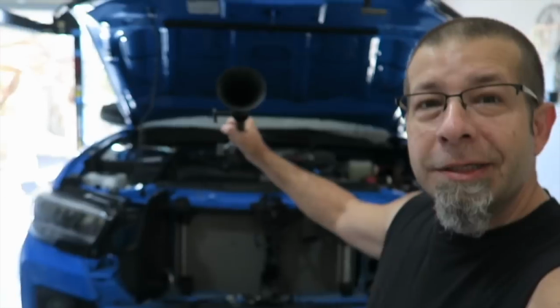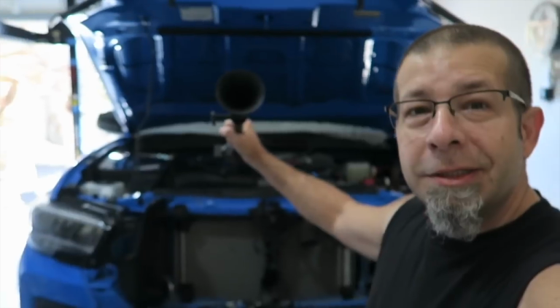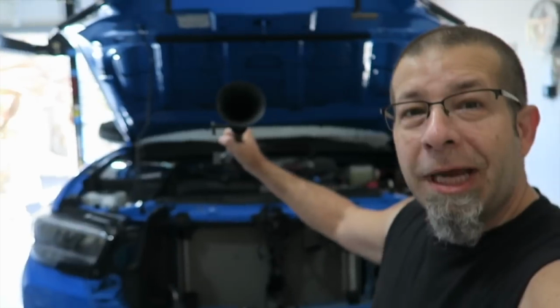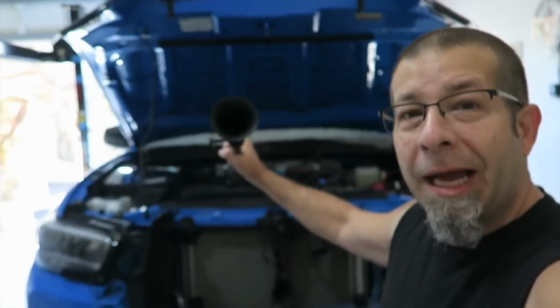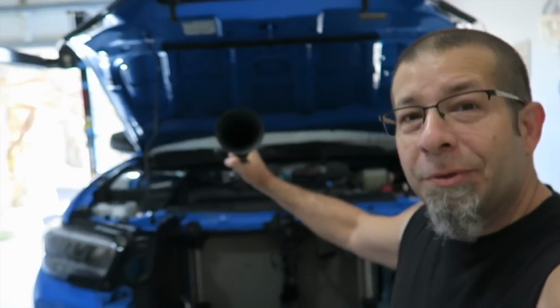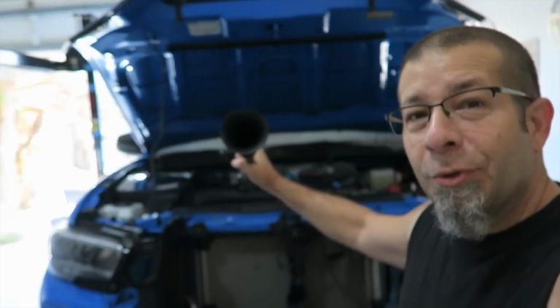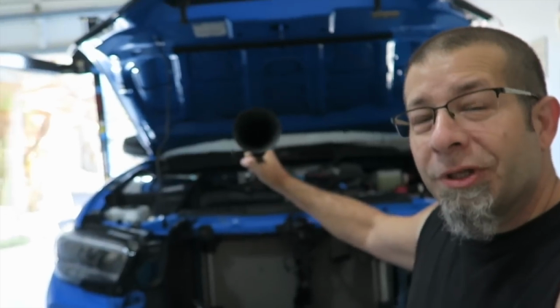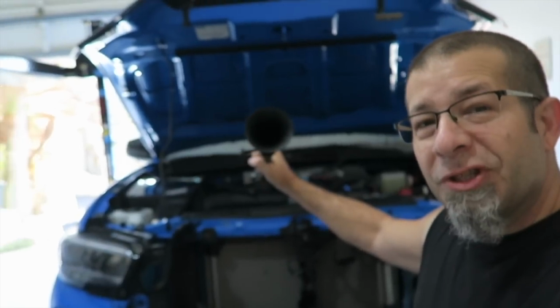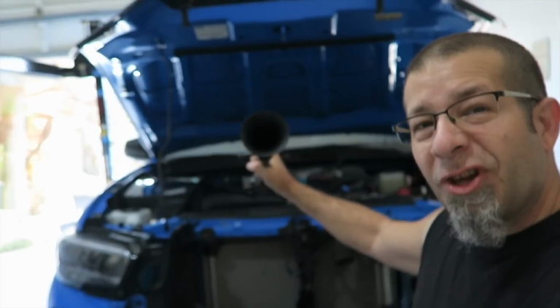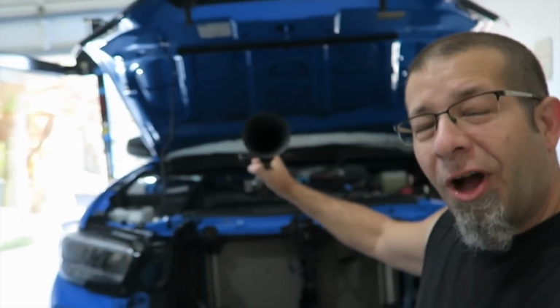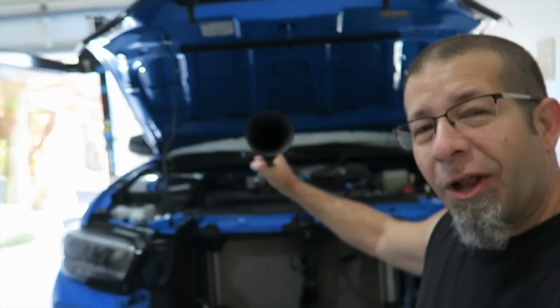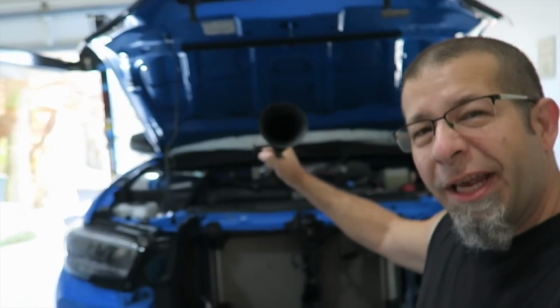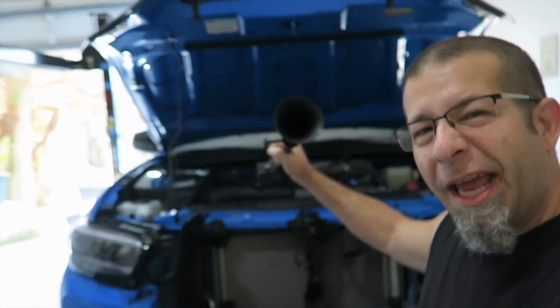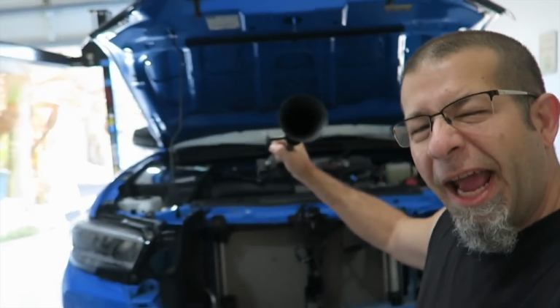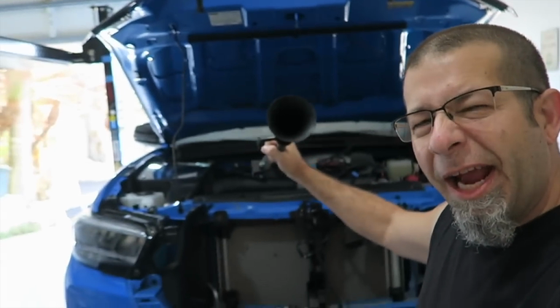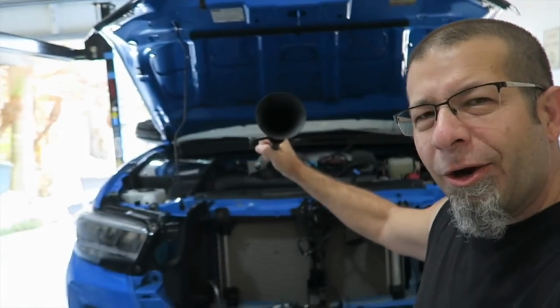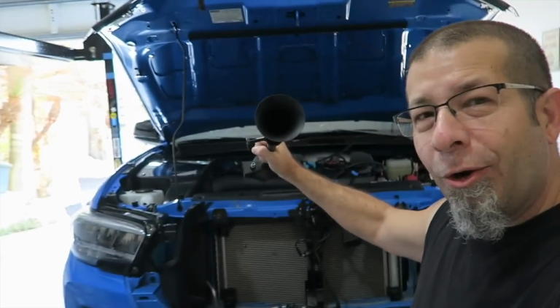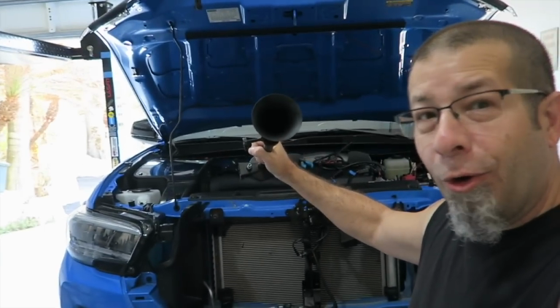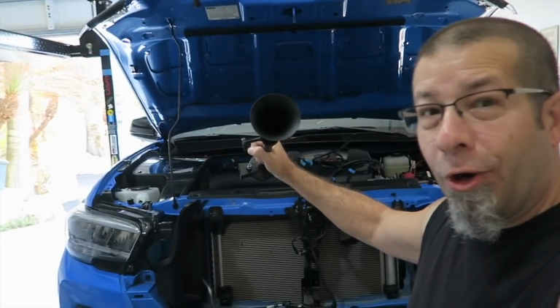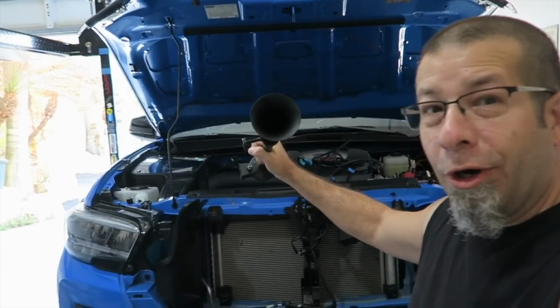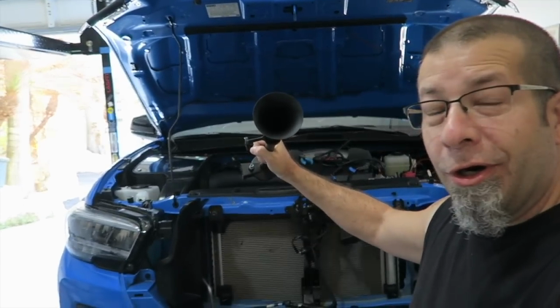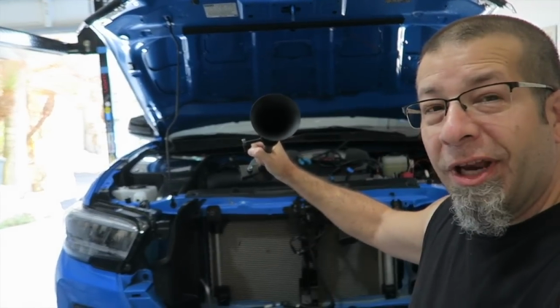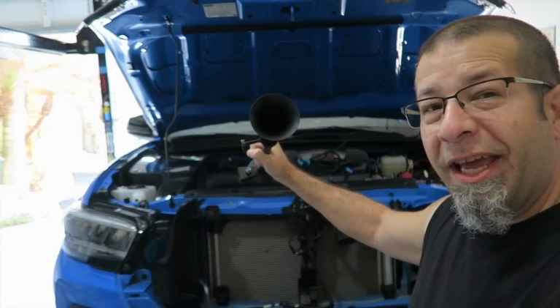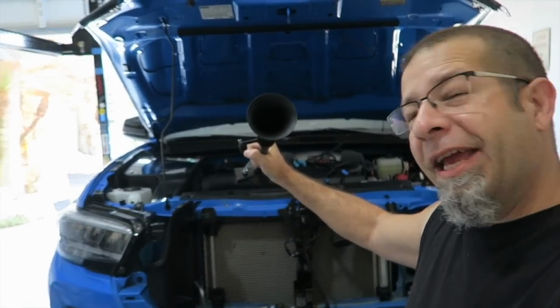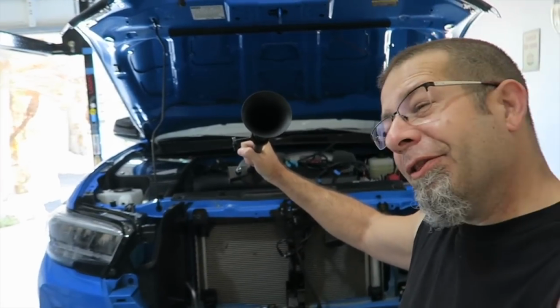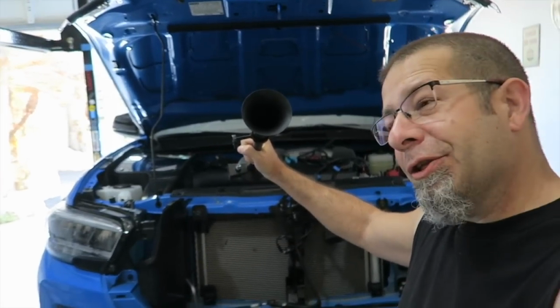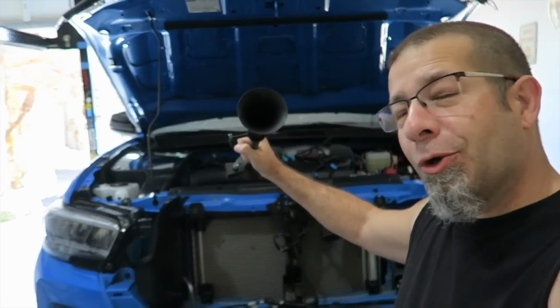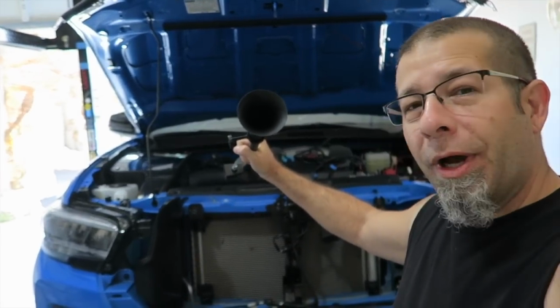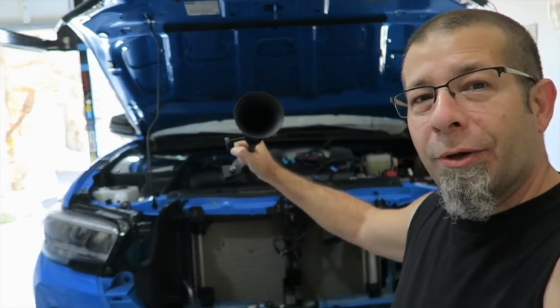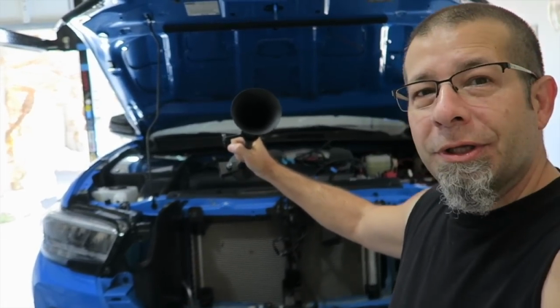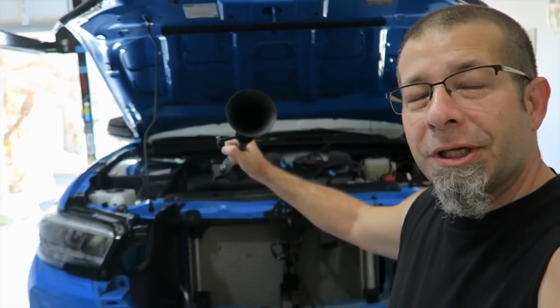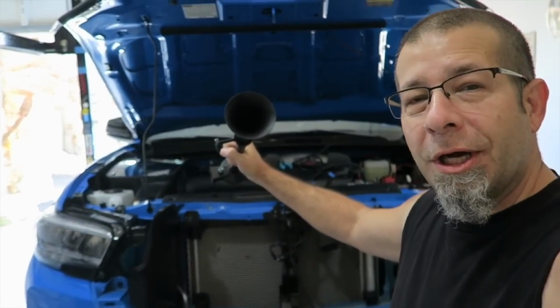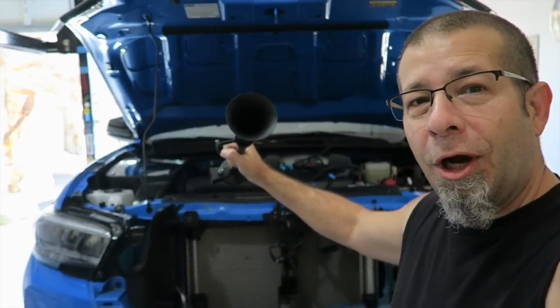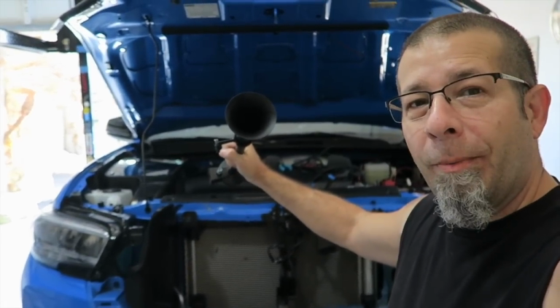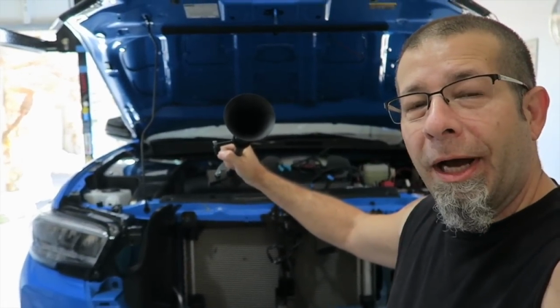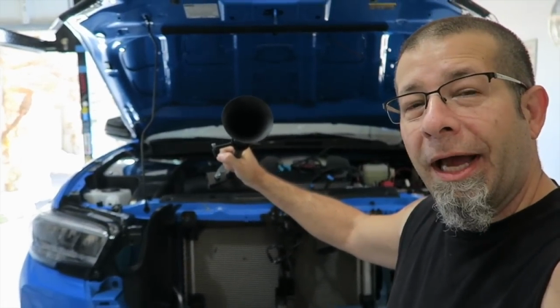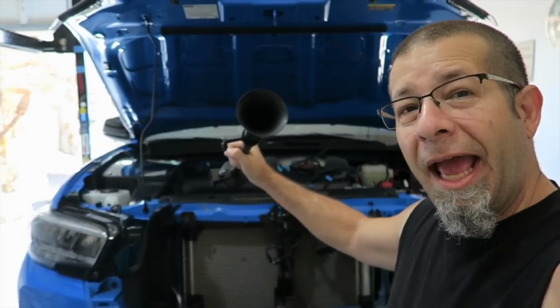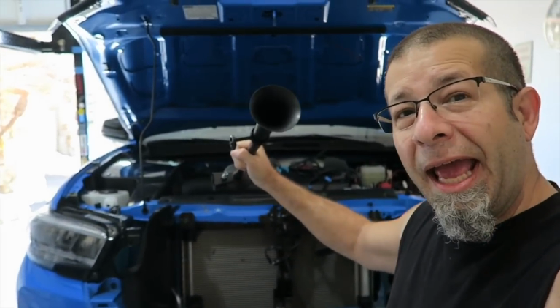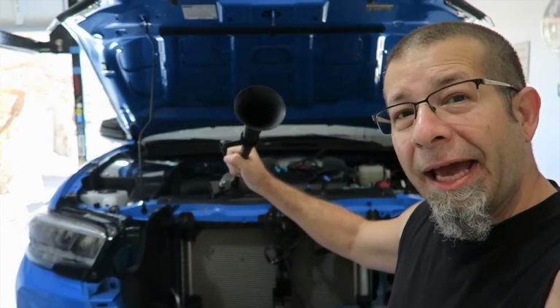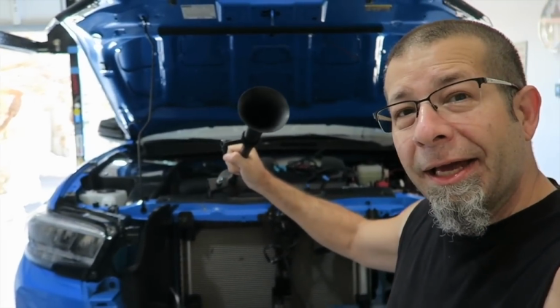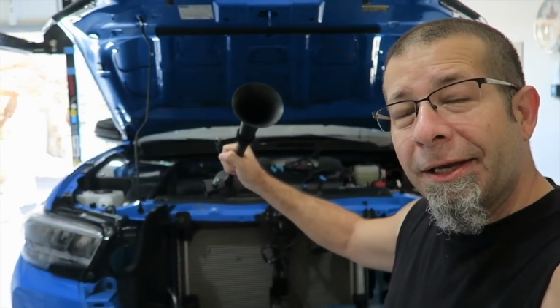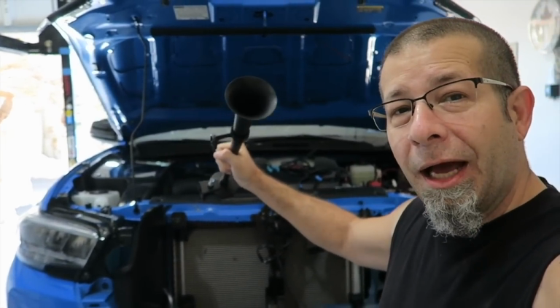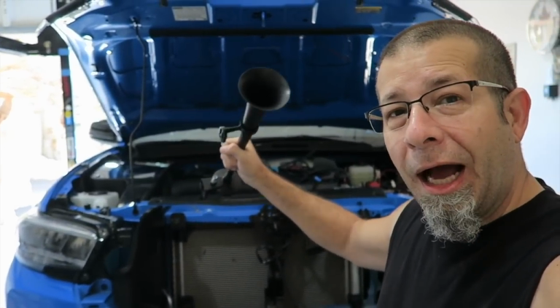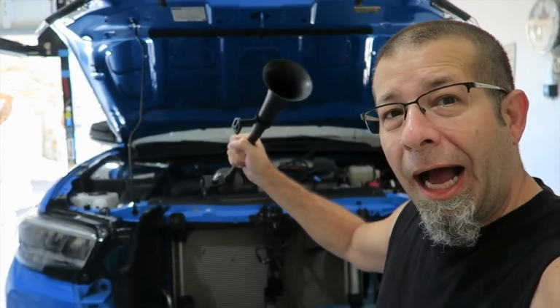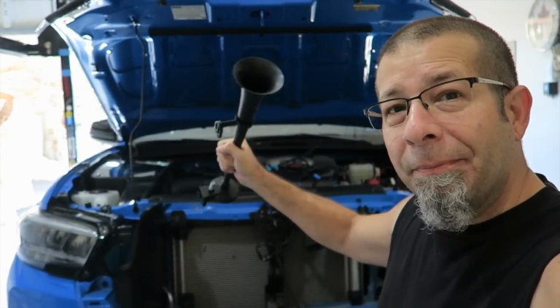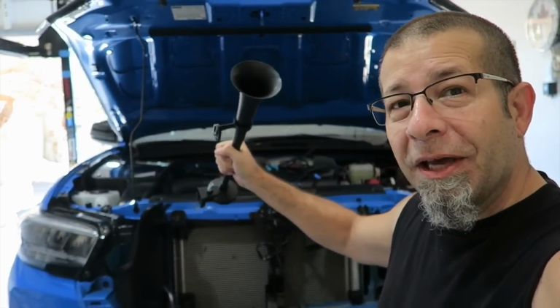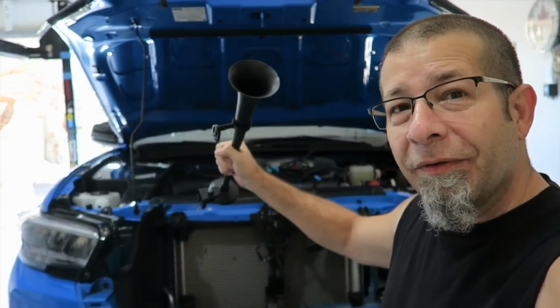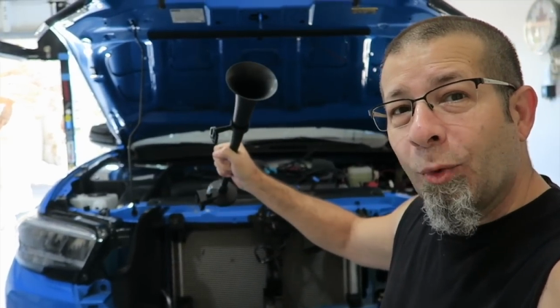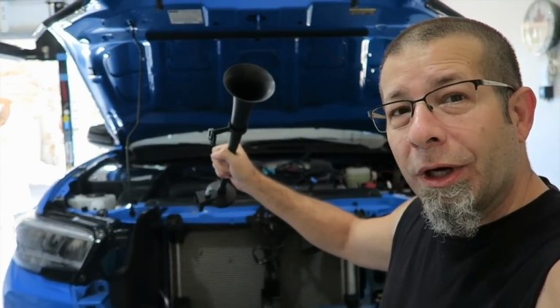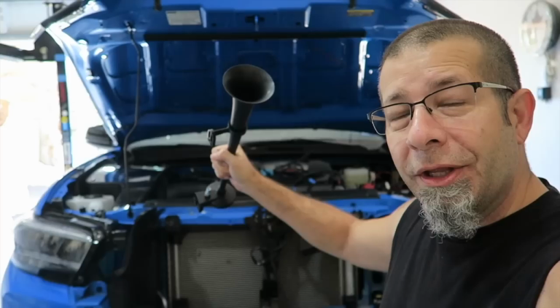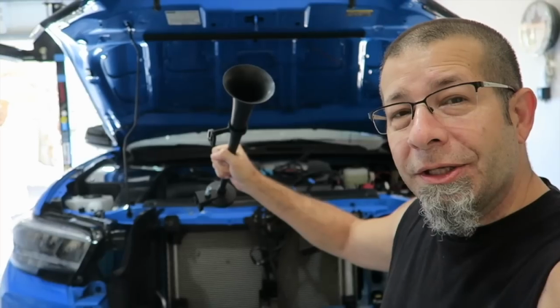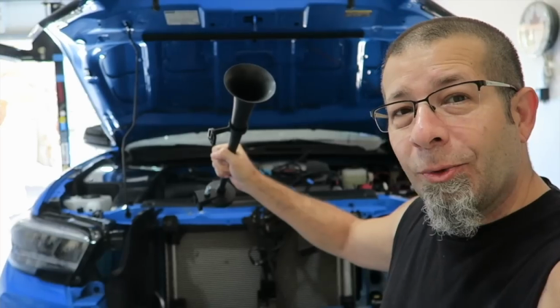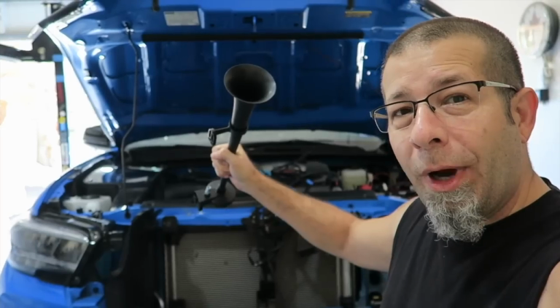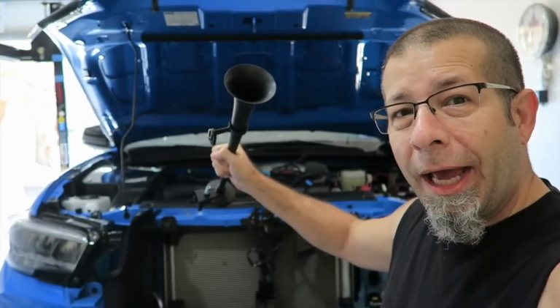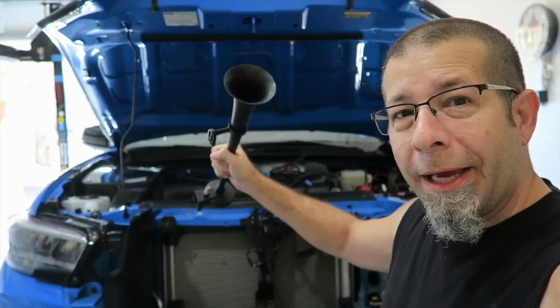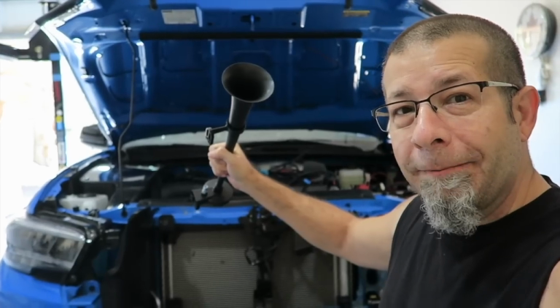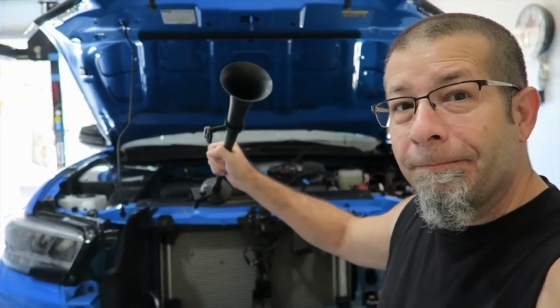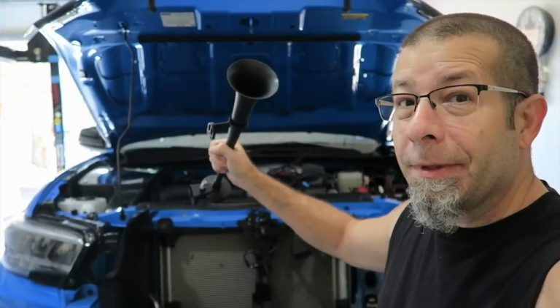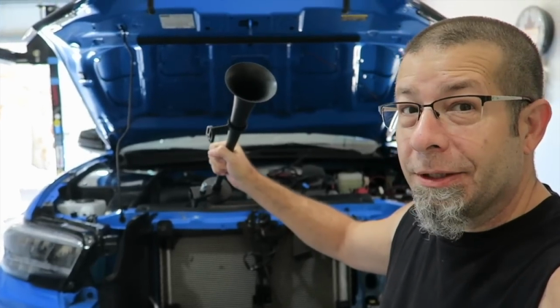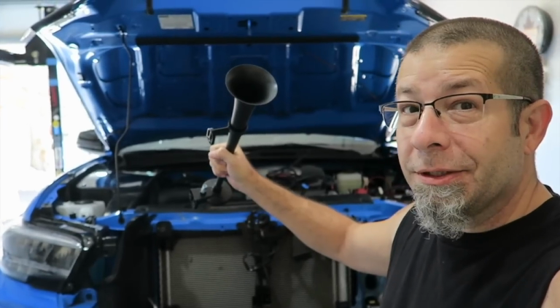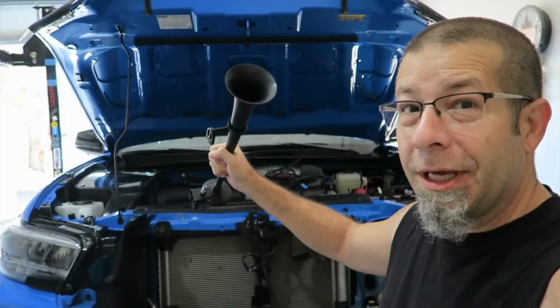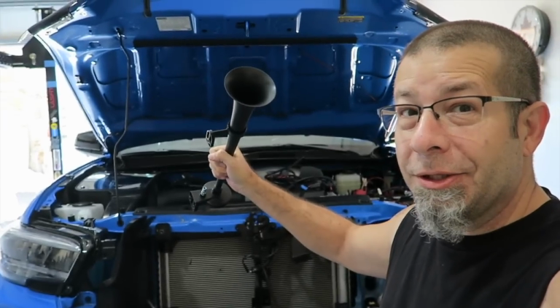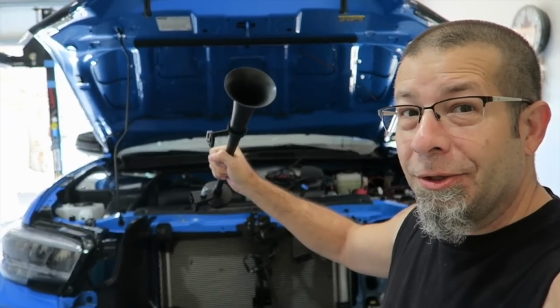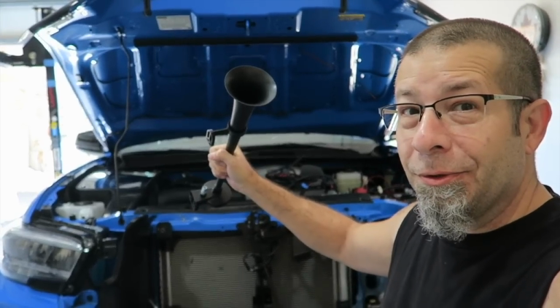Time to install an air horn in the Toyota Tacoma, and I'm giving one of these away. Stay tuned.